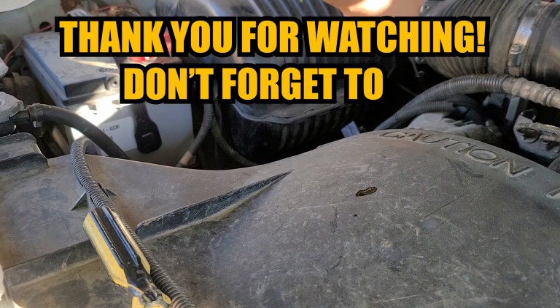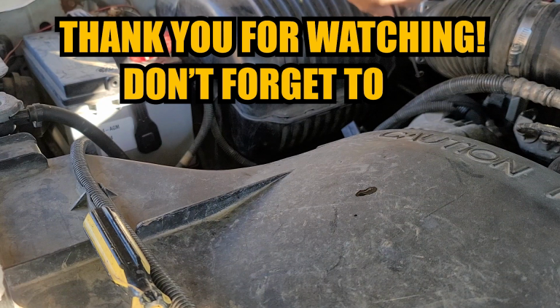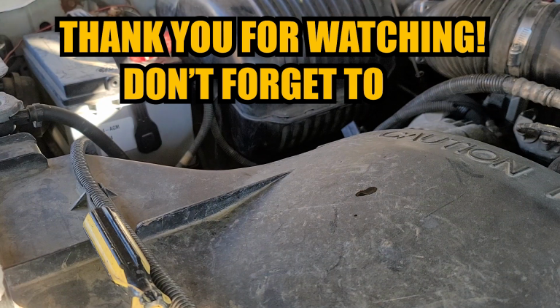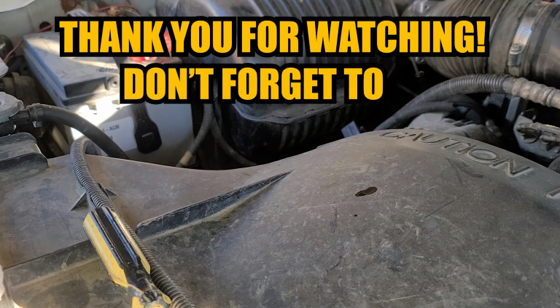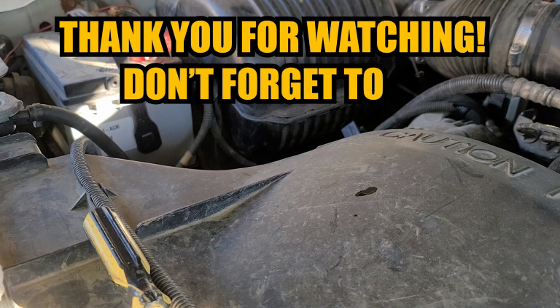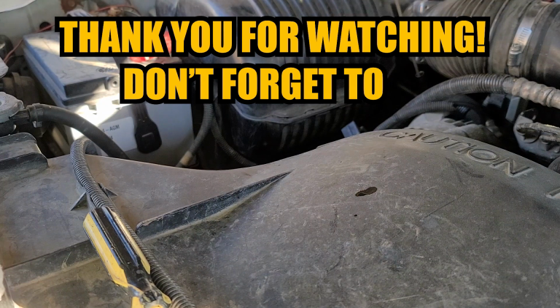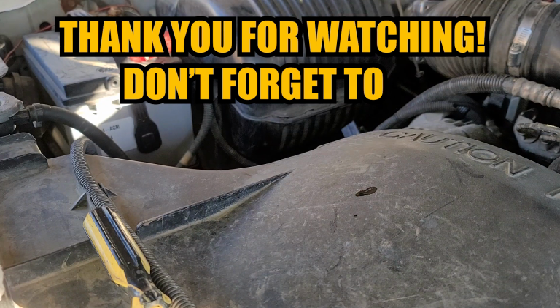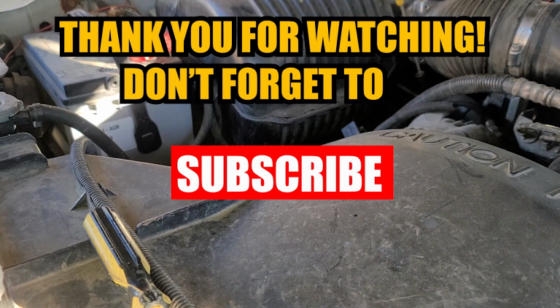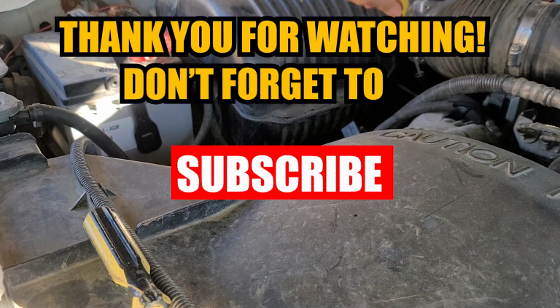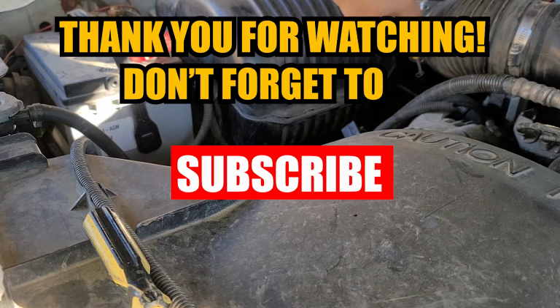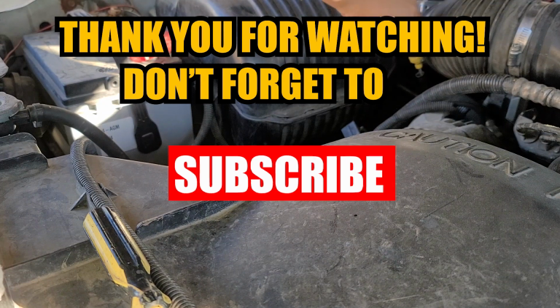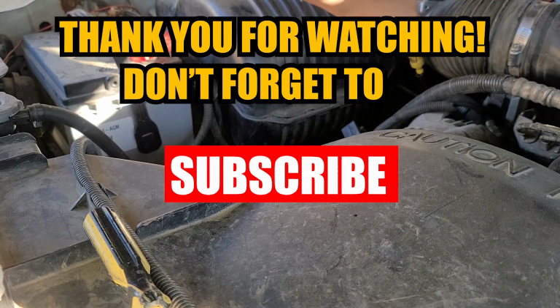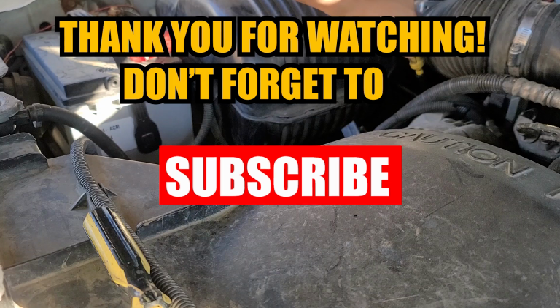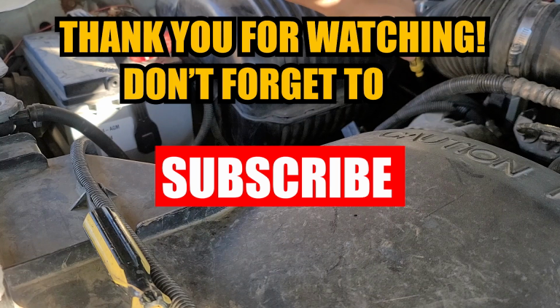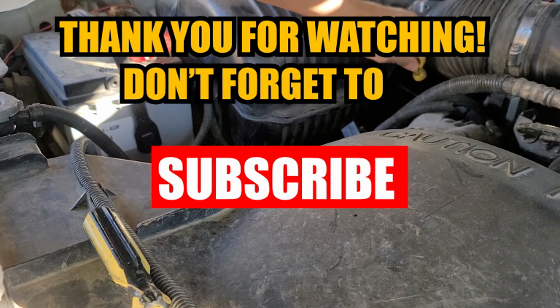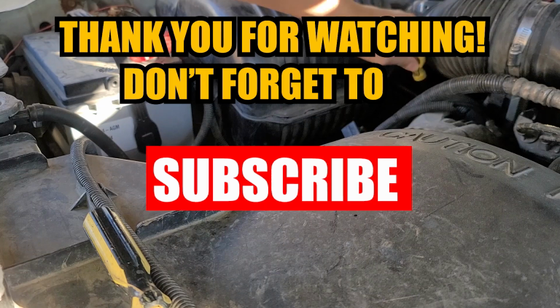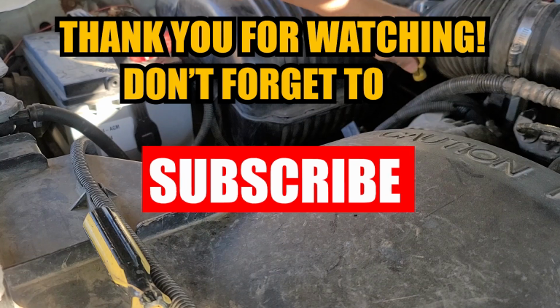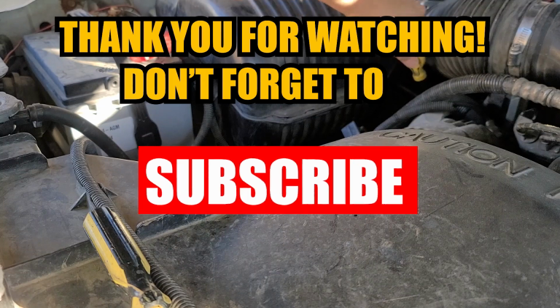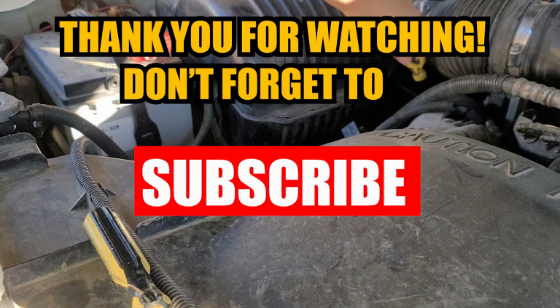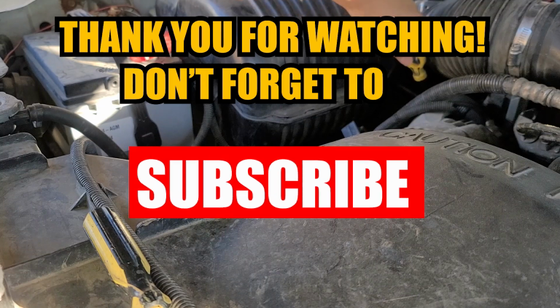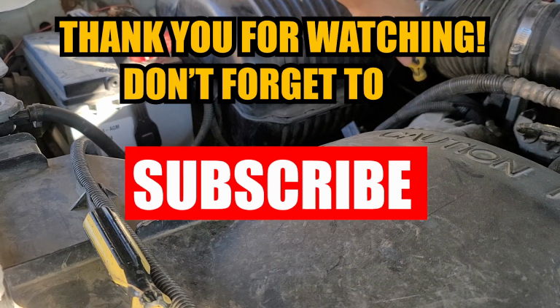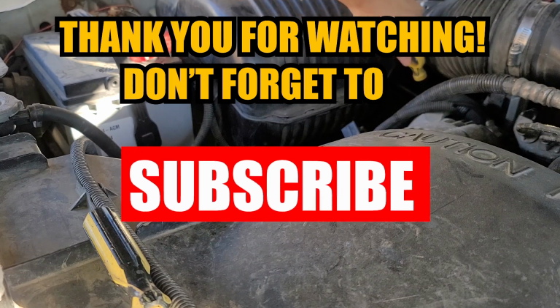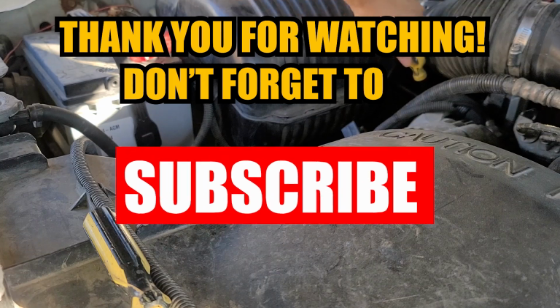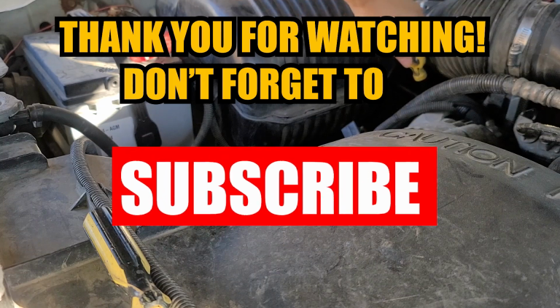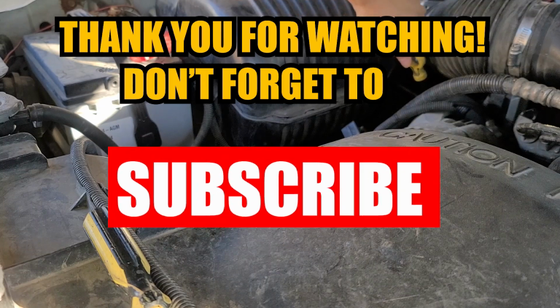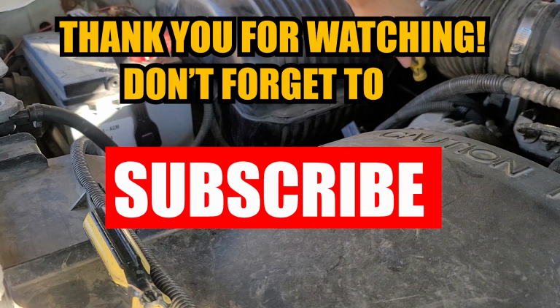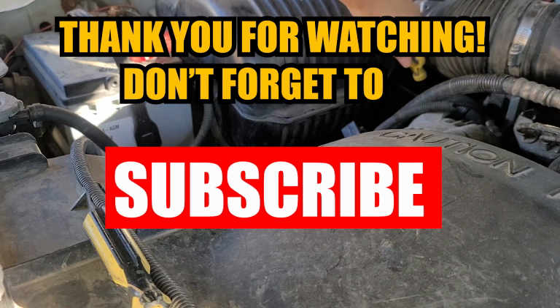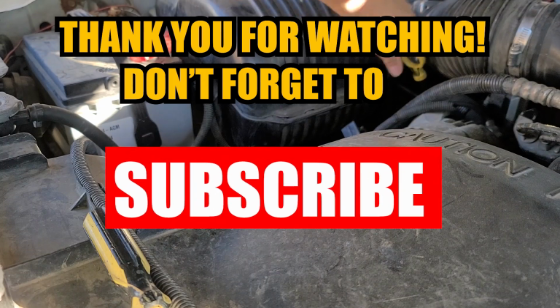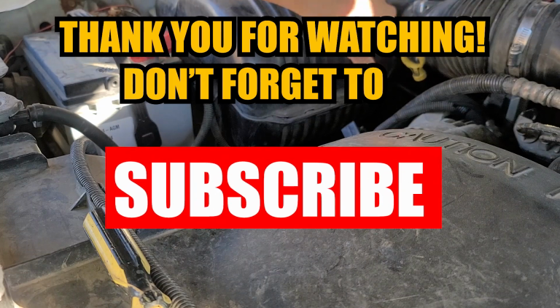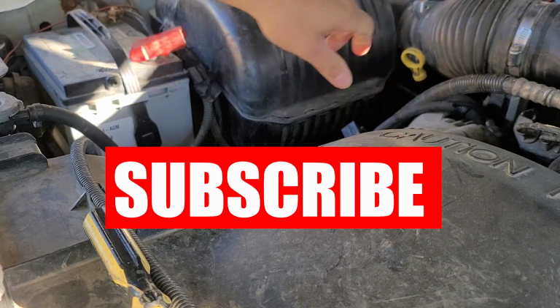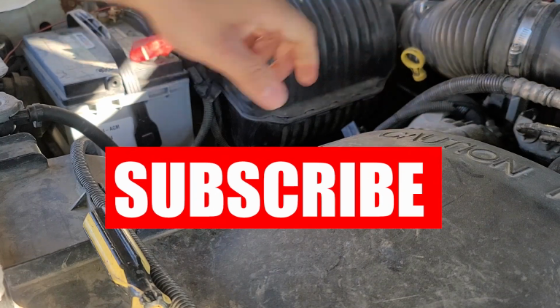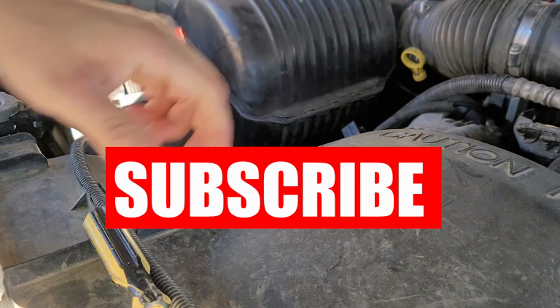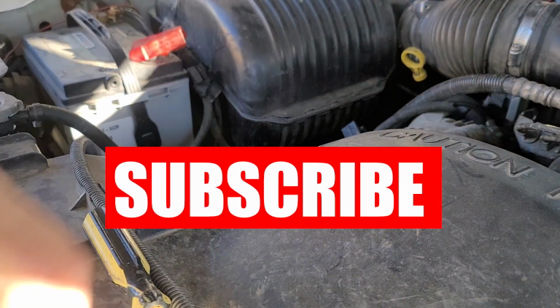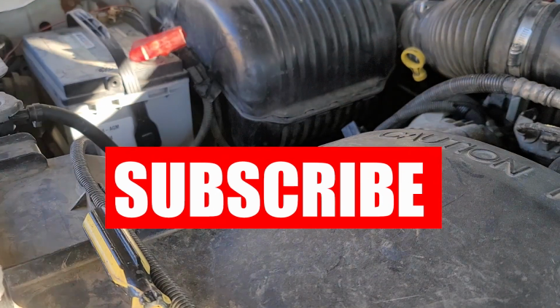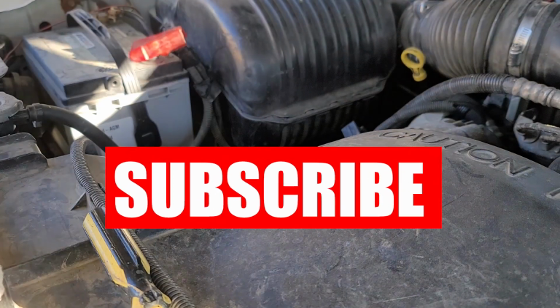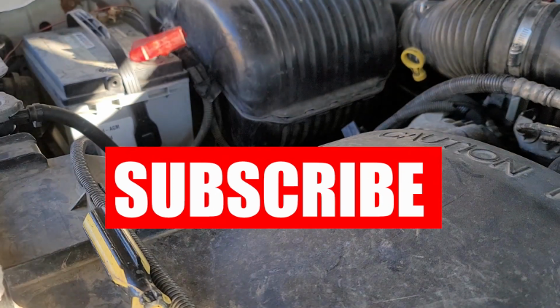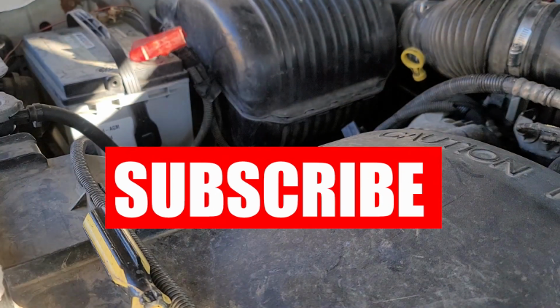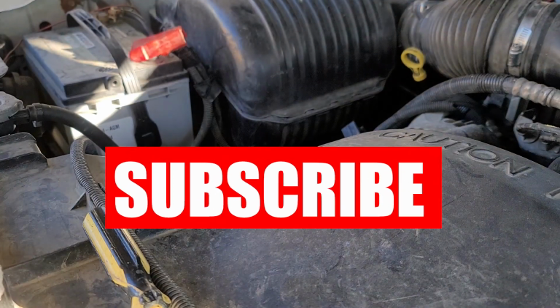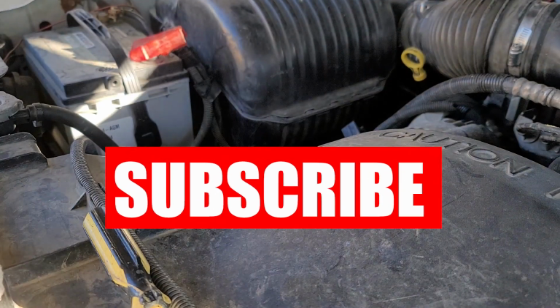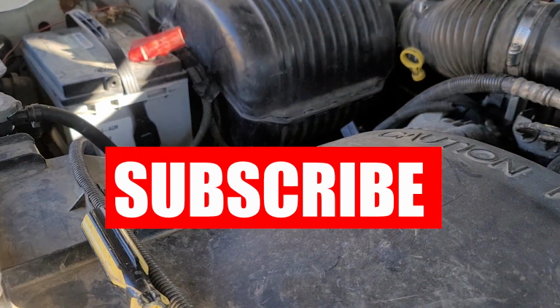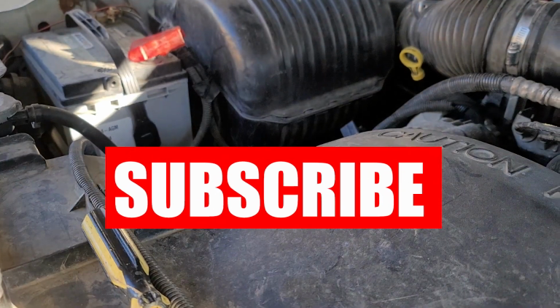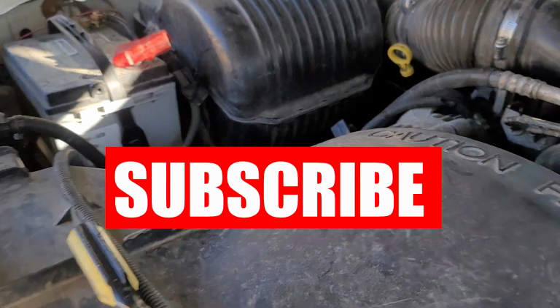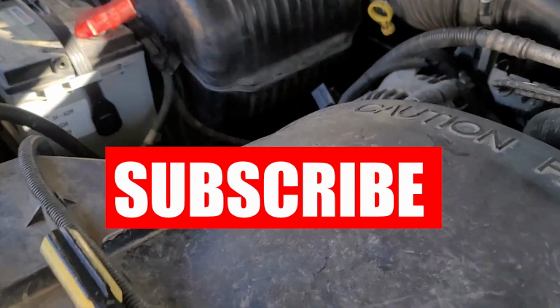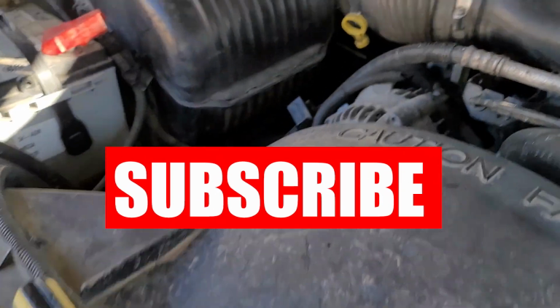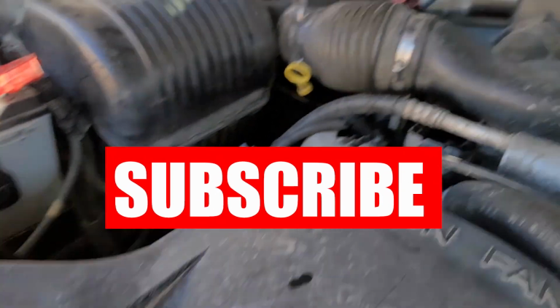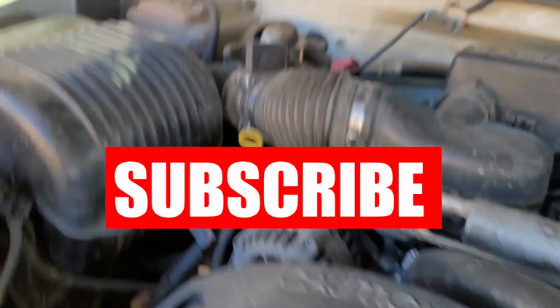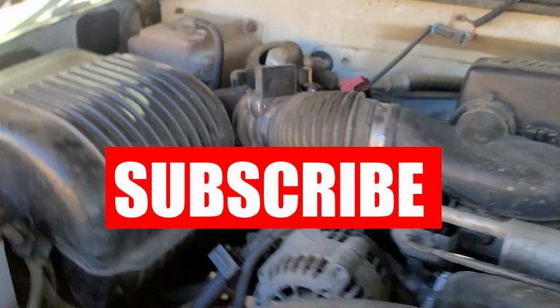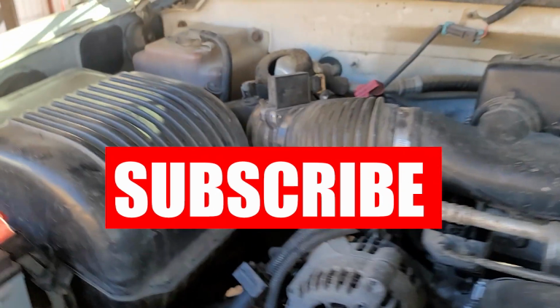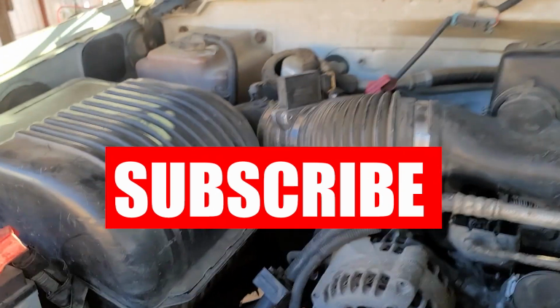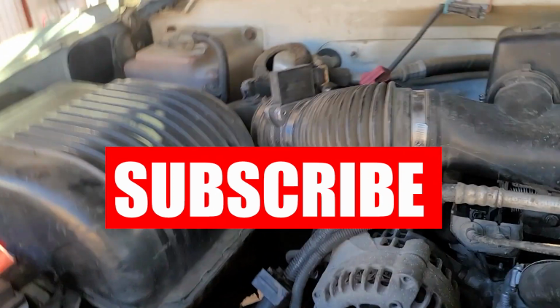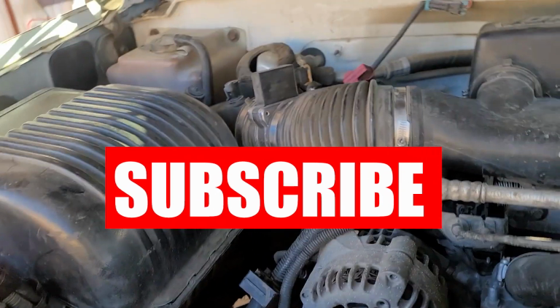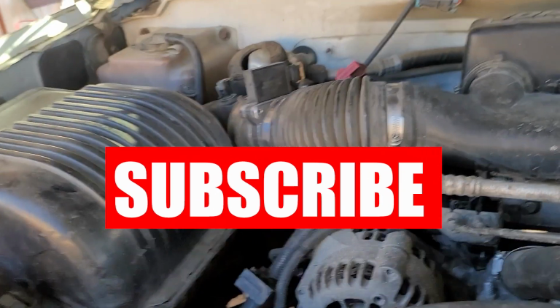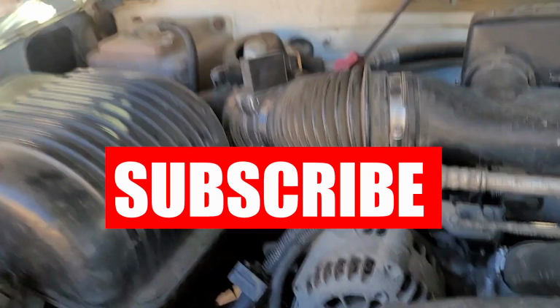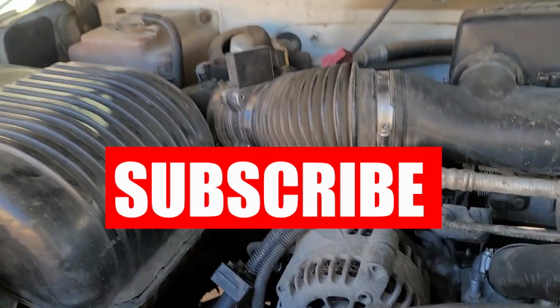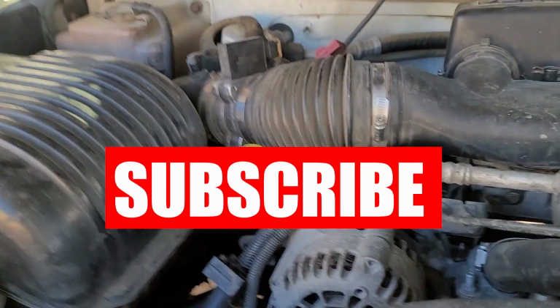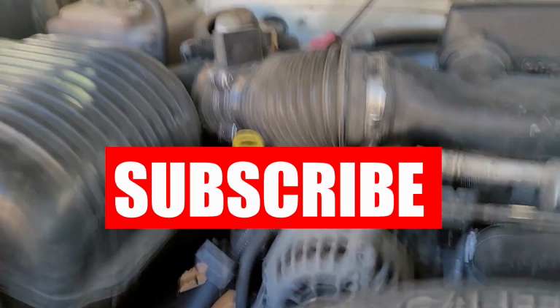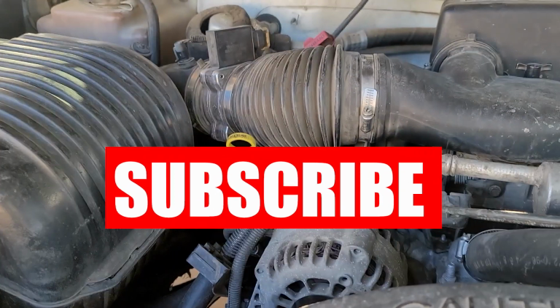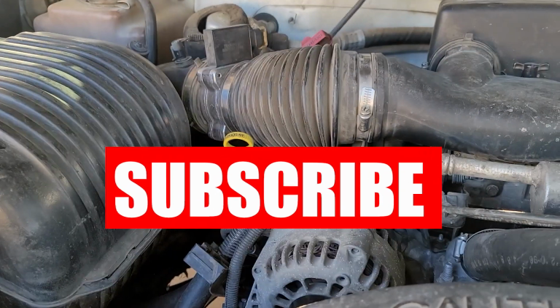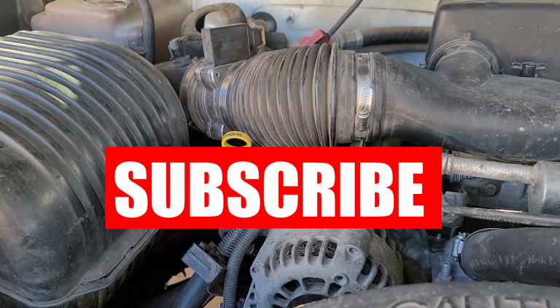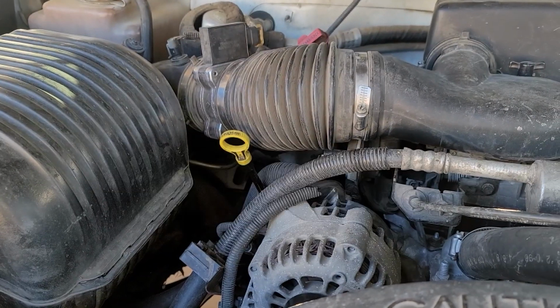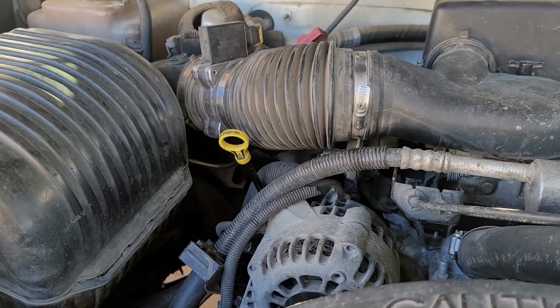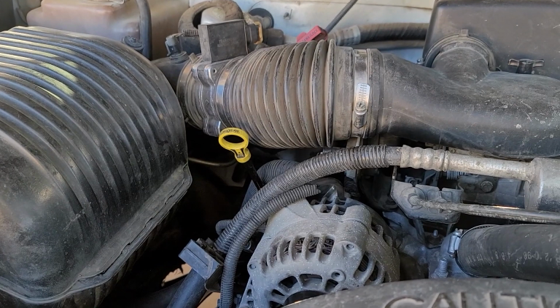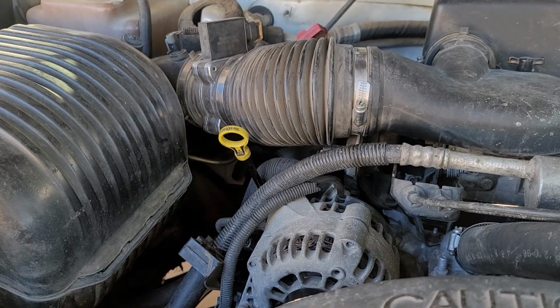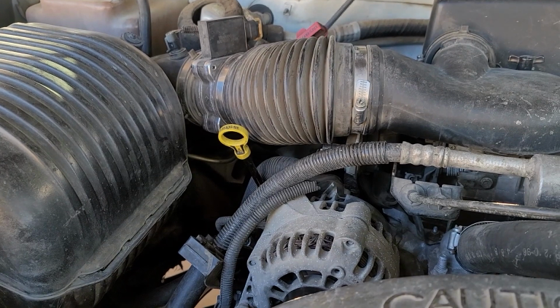That is why I make sure to check my oil on a flat leveled surface. Anyways, that's it for this video. If you found this entertaining, don't forget to like and subscribe to help out the channel. Thank you very much and have a great rest of your day.